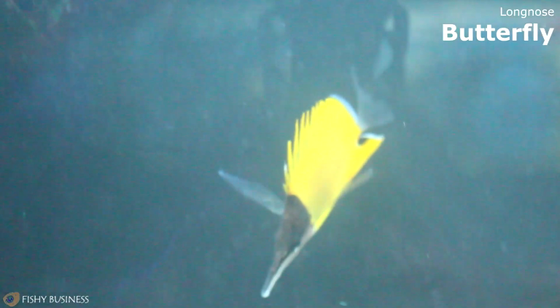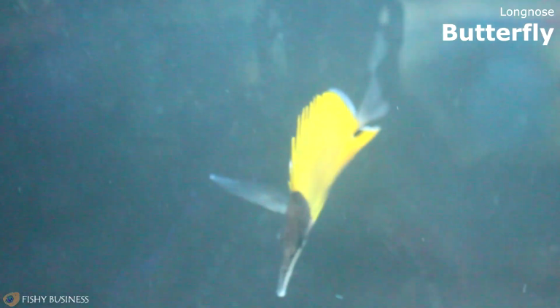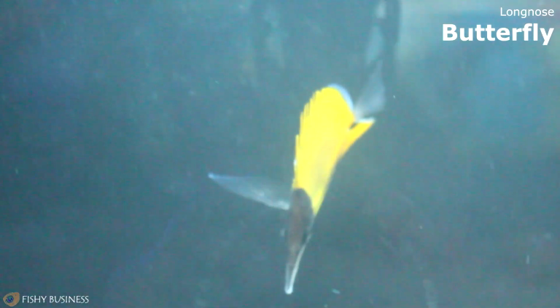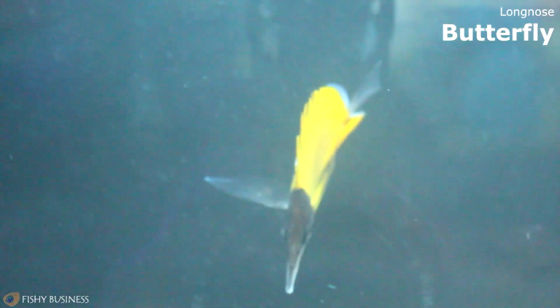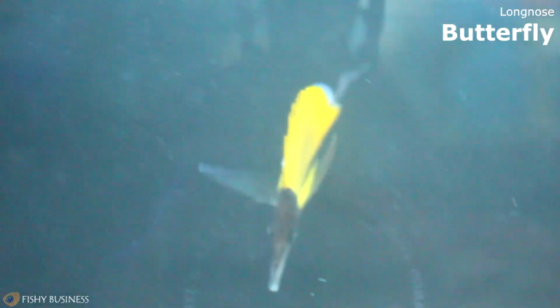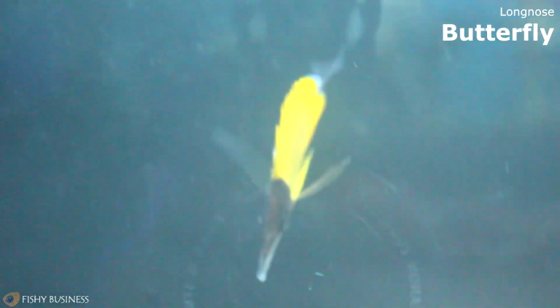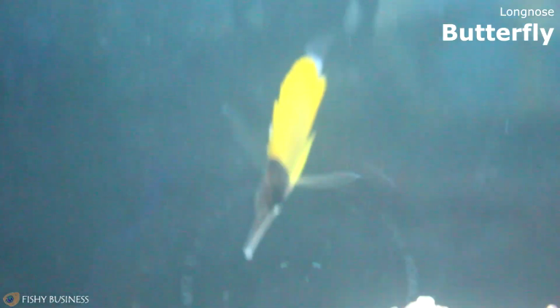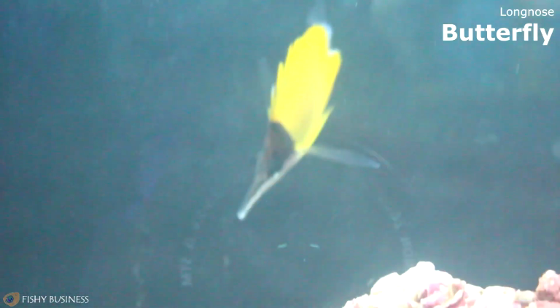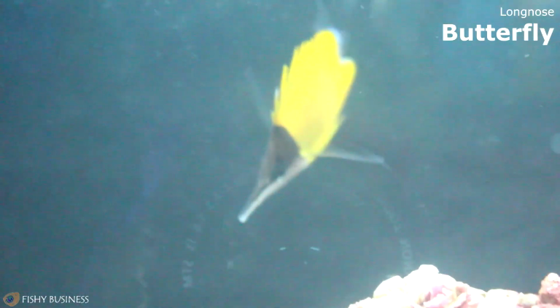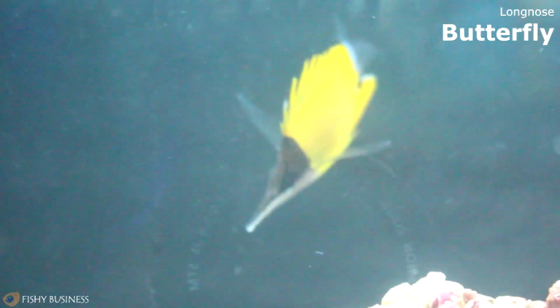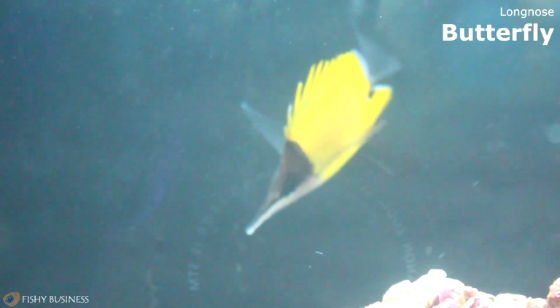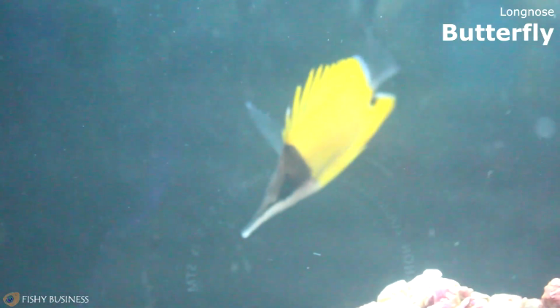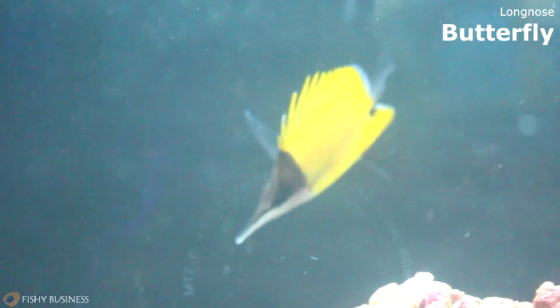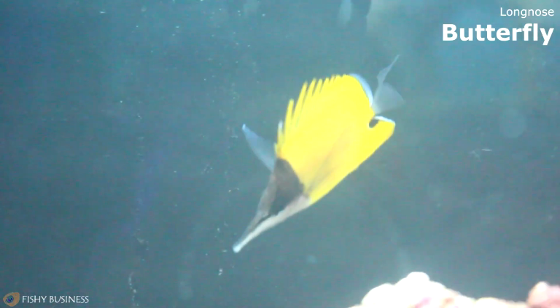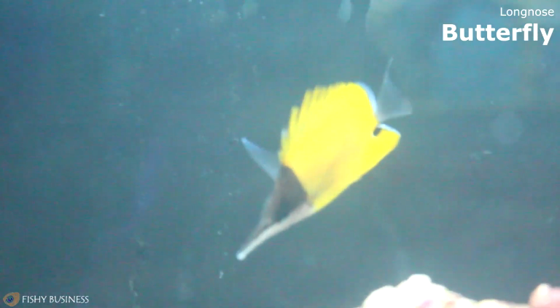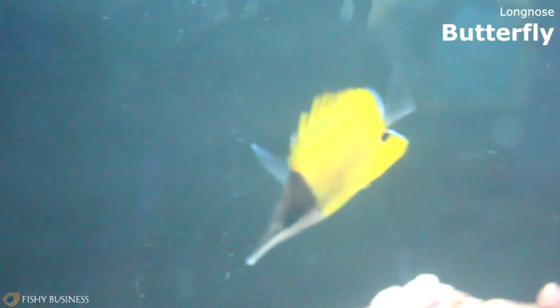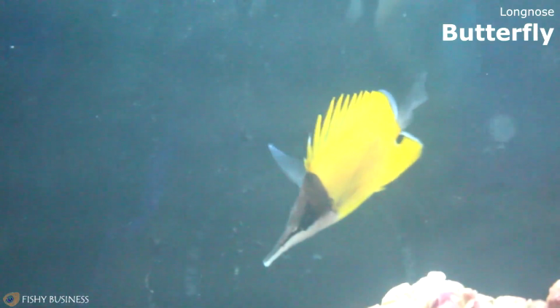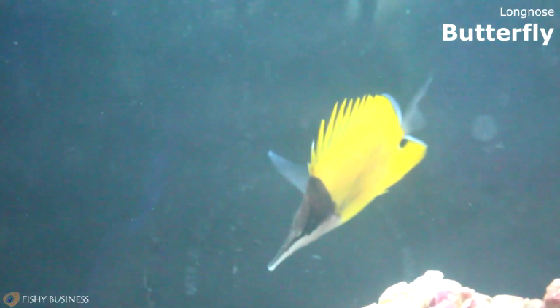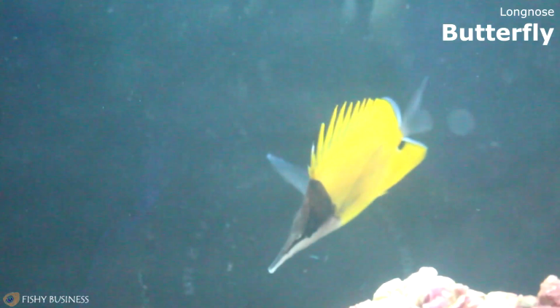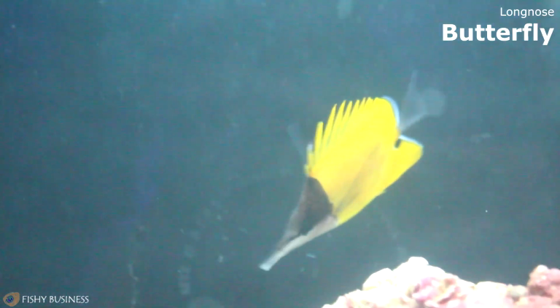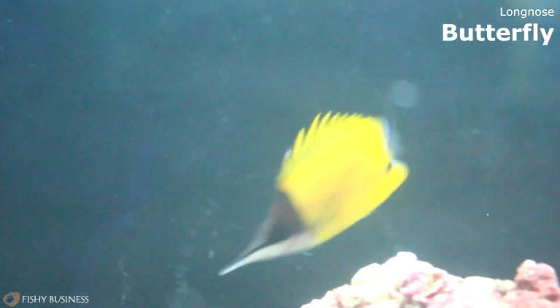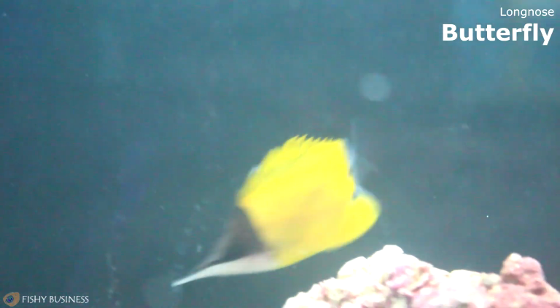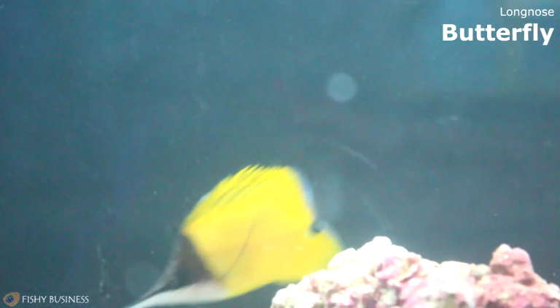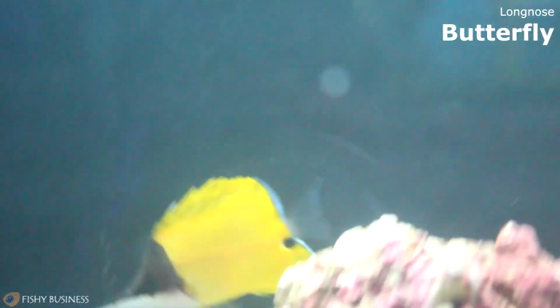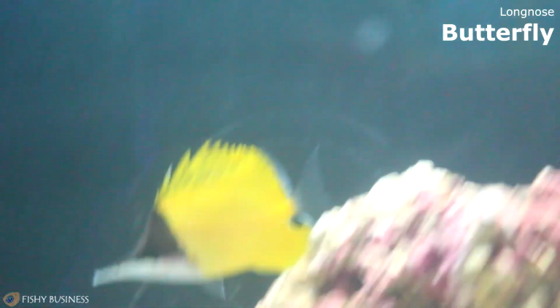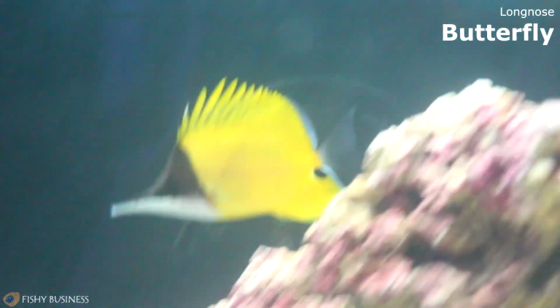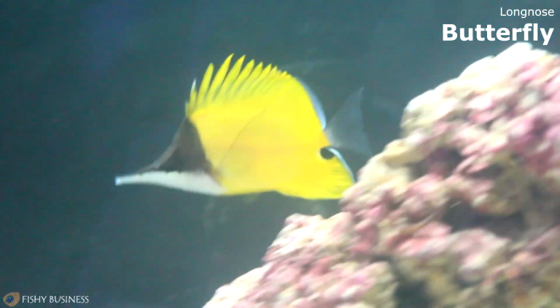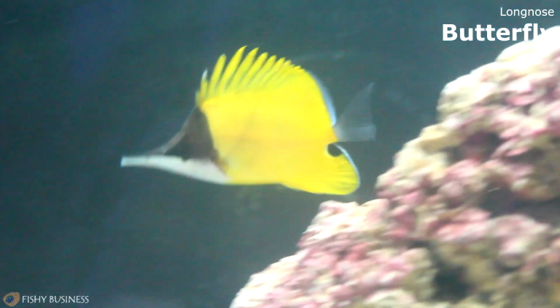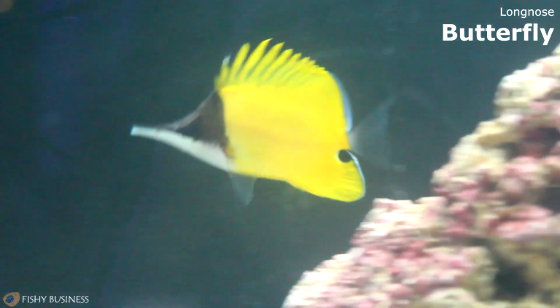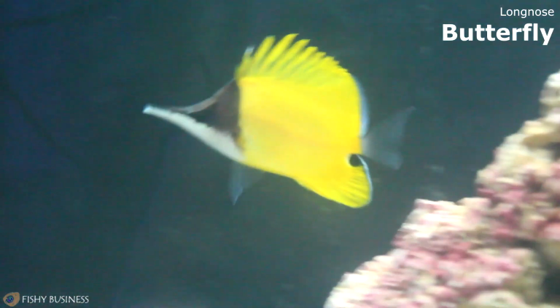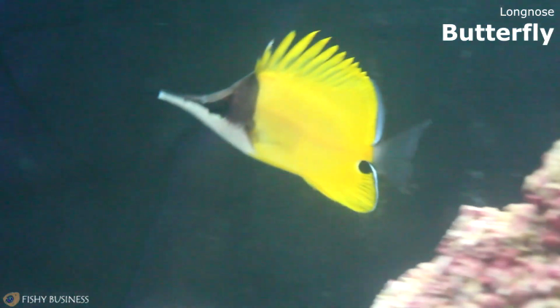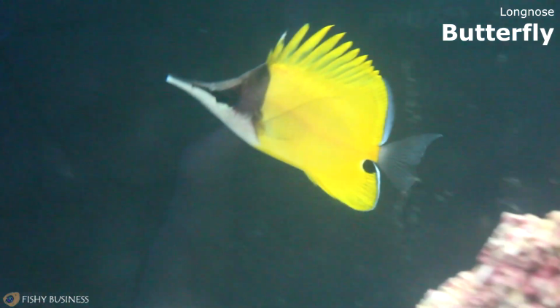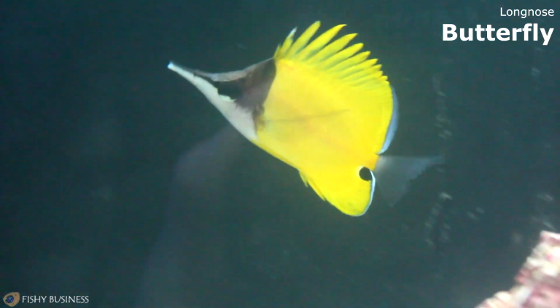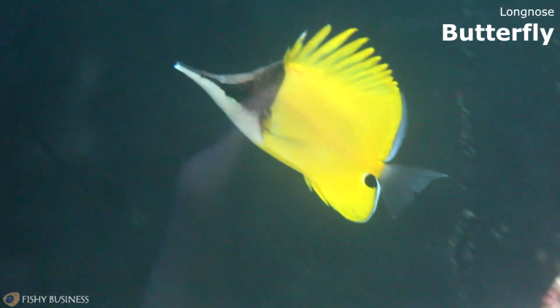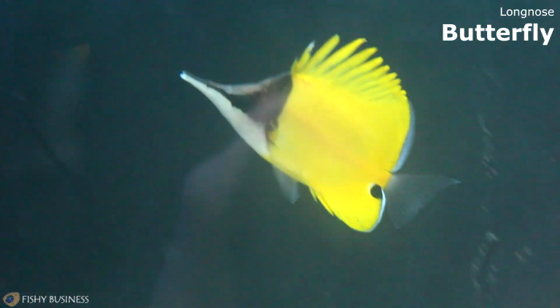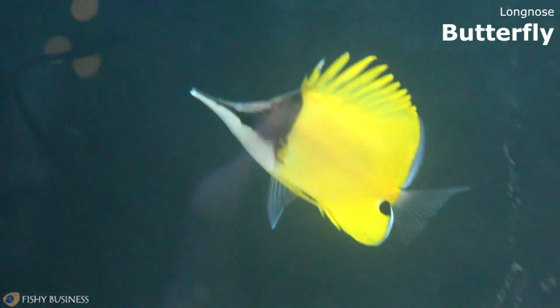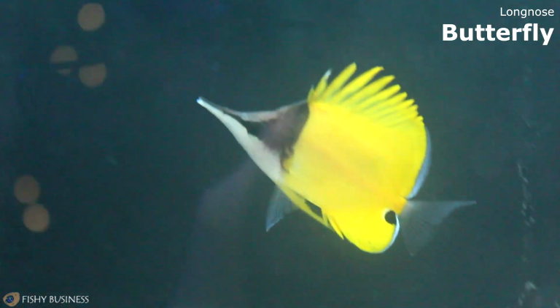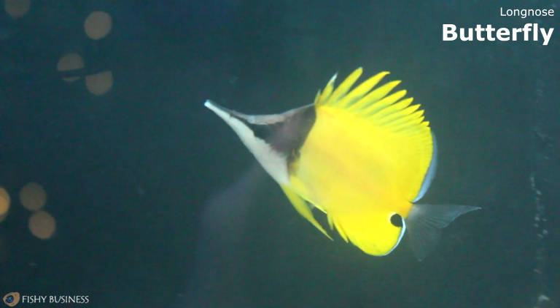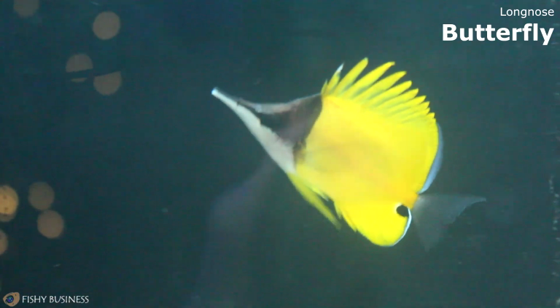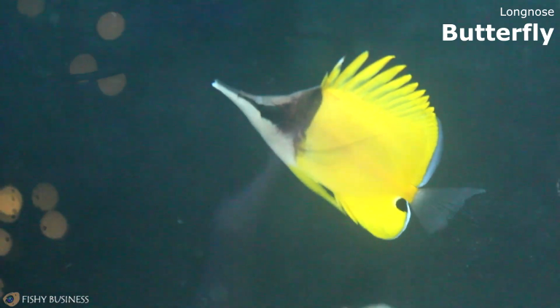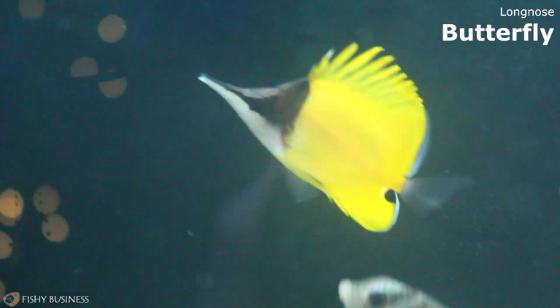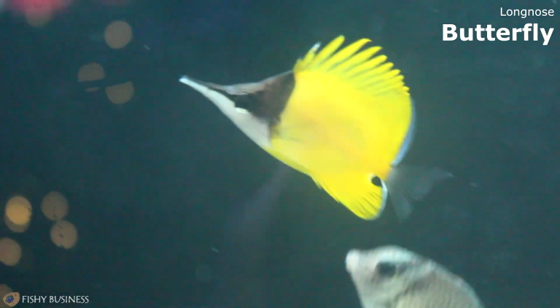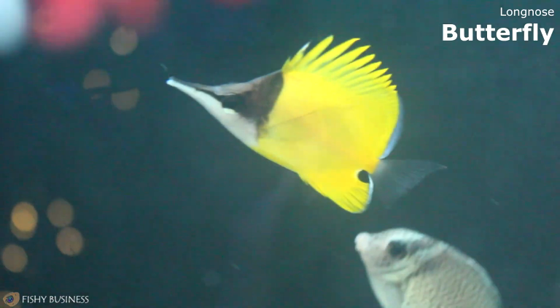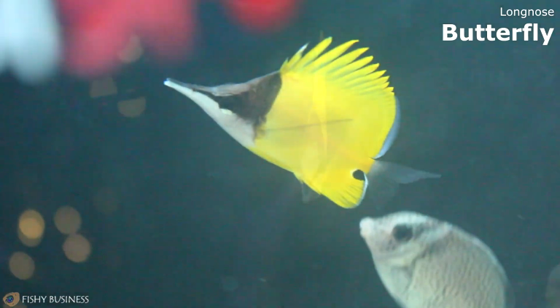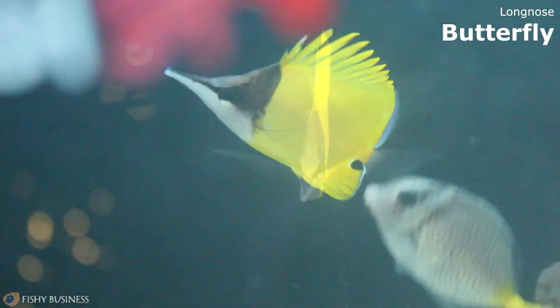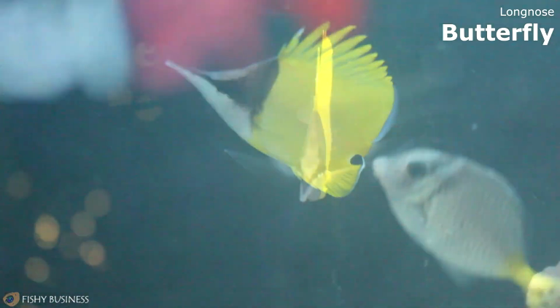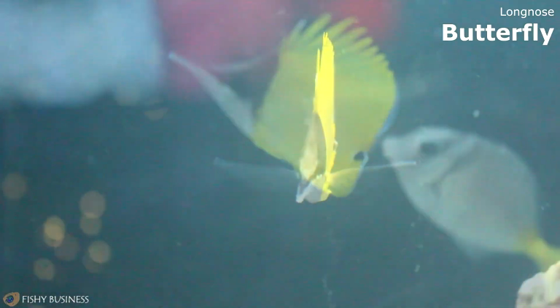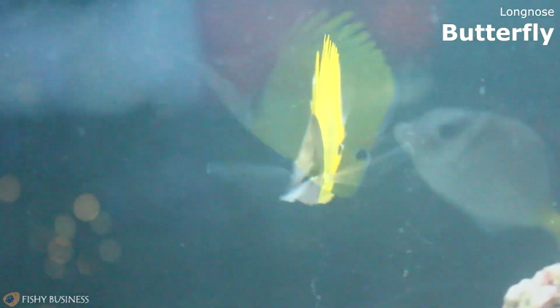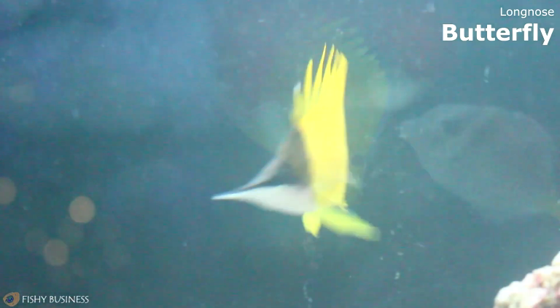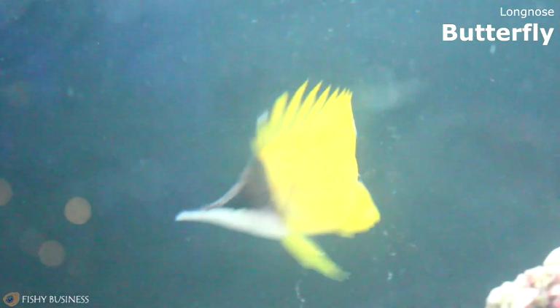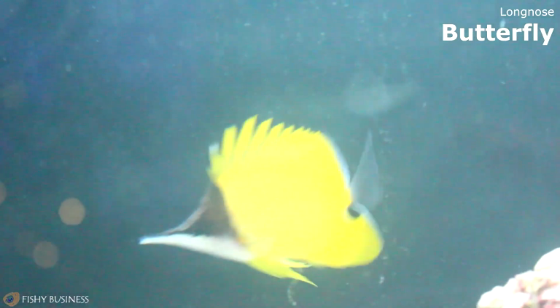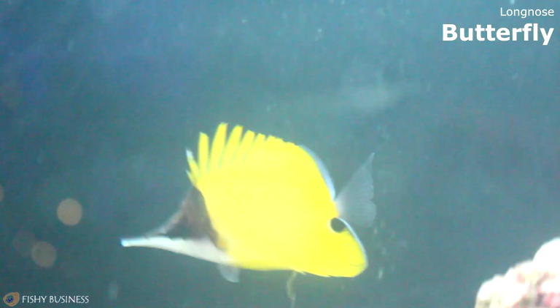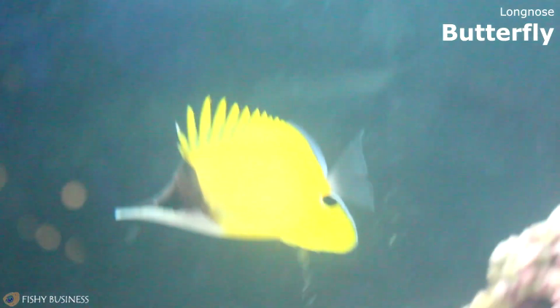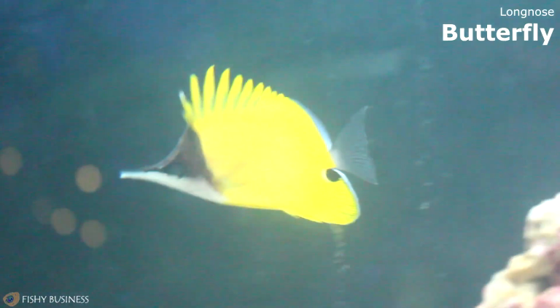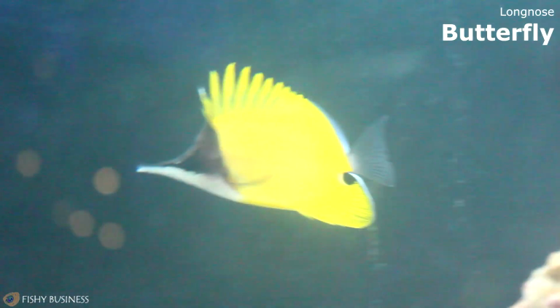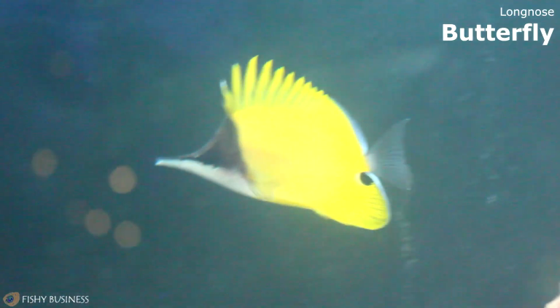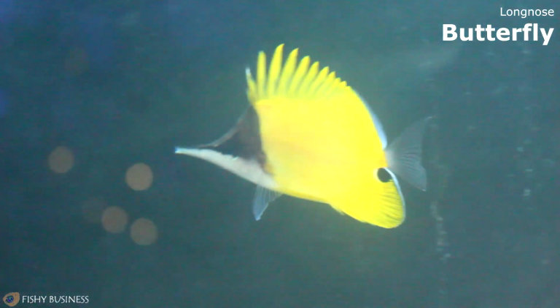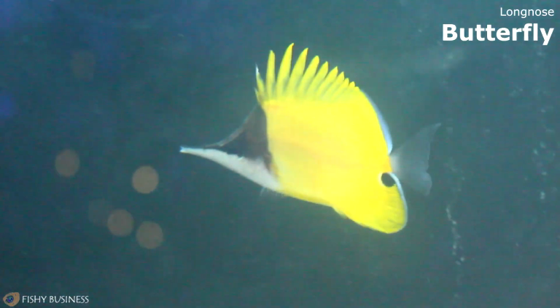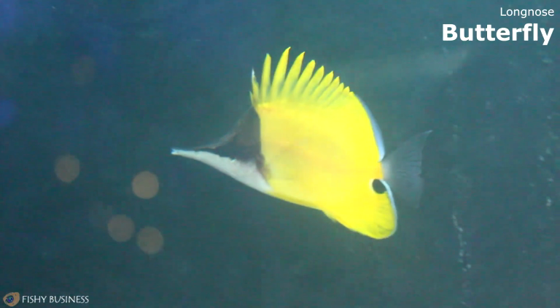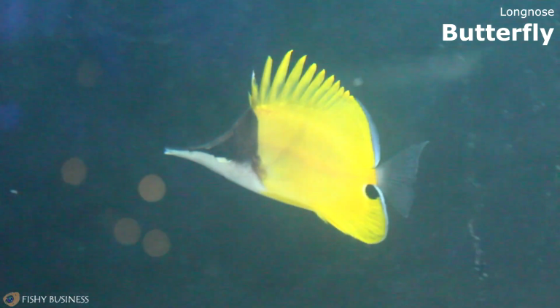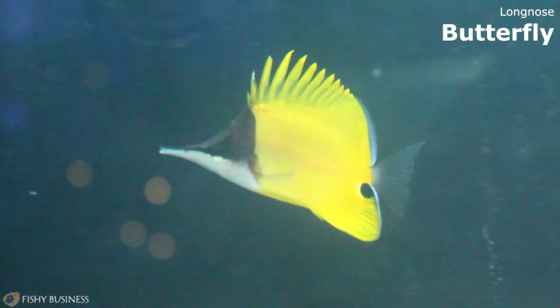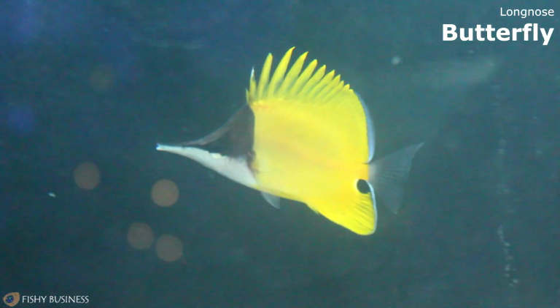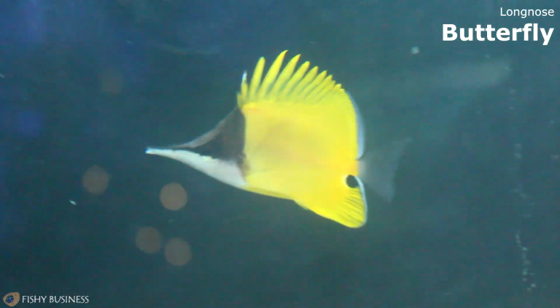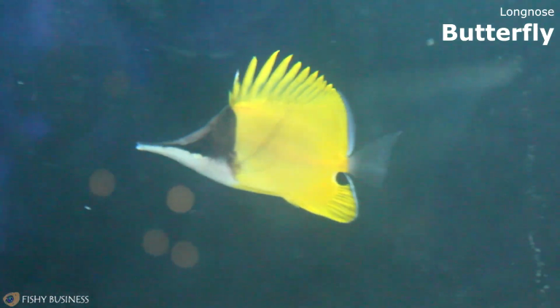Here we have a long-nosed butterfly fish — that's the one I call the black and yellow. I've actually never had one in the store before, so this will be different.